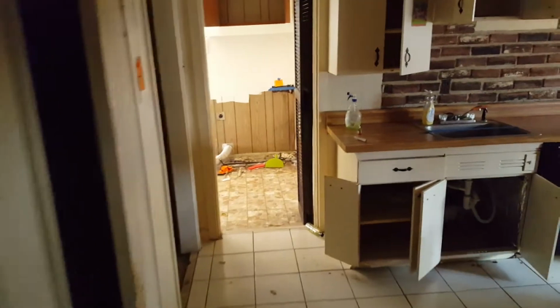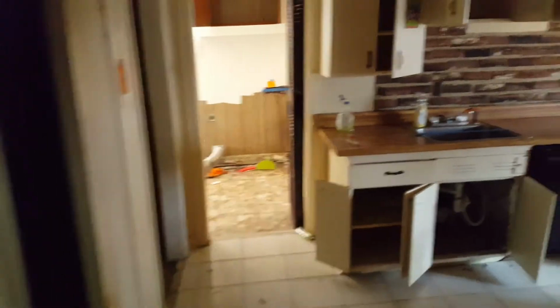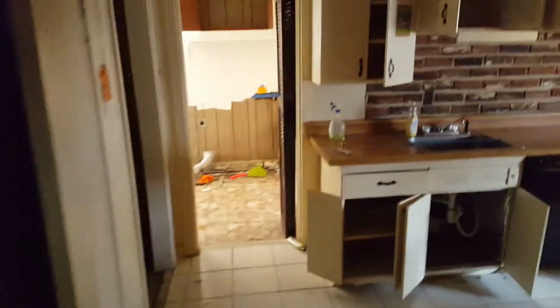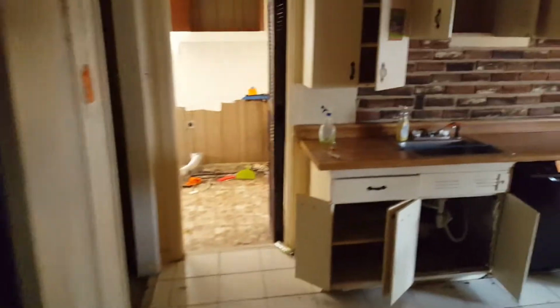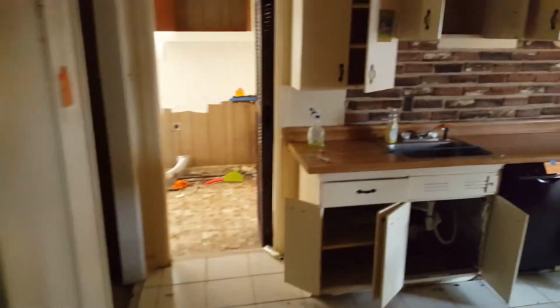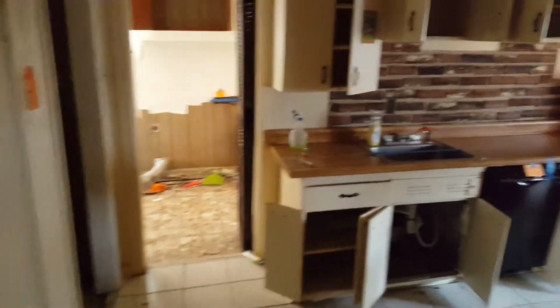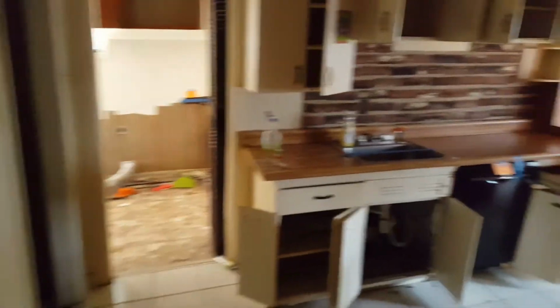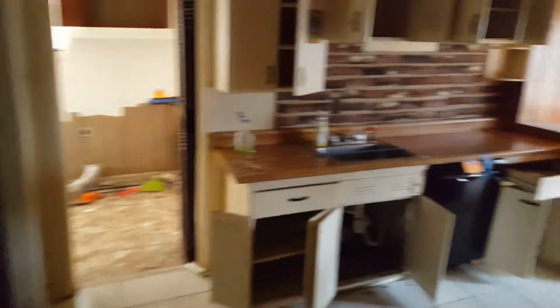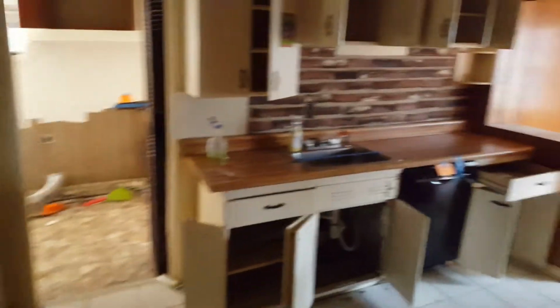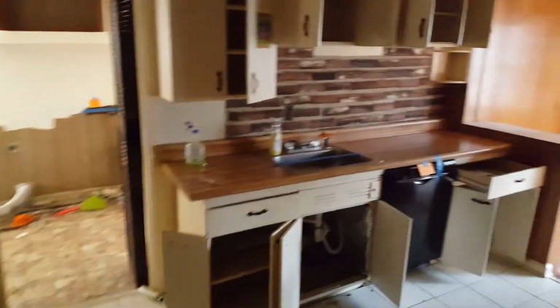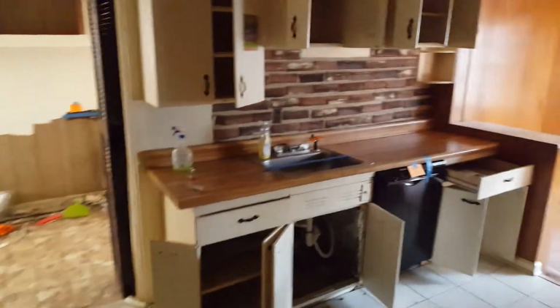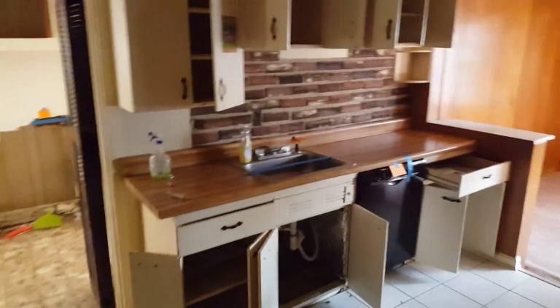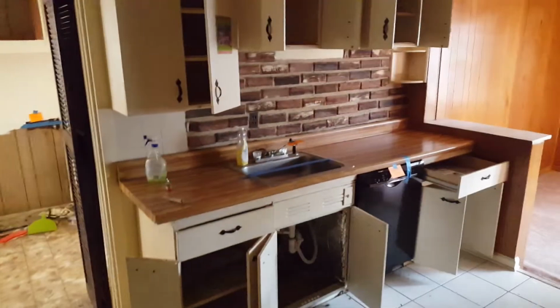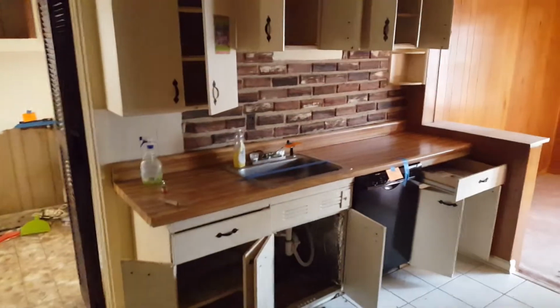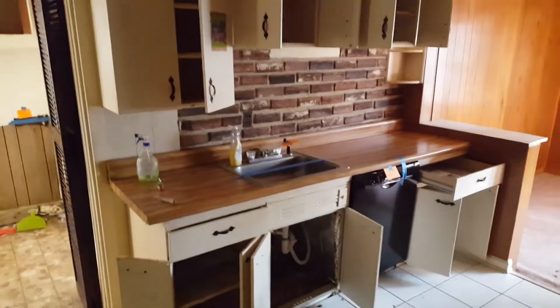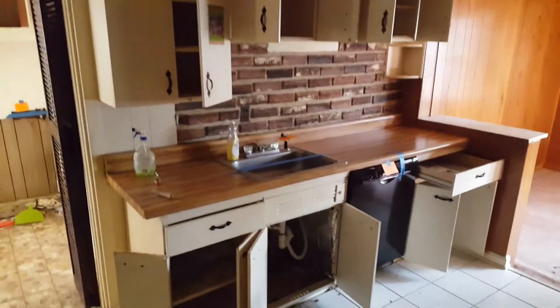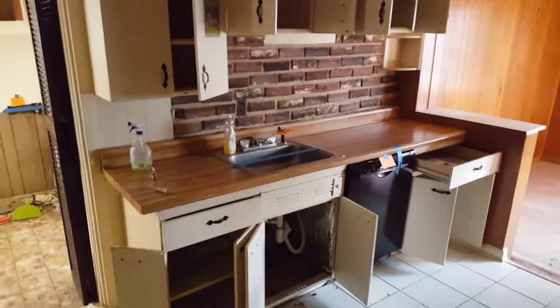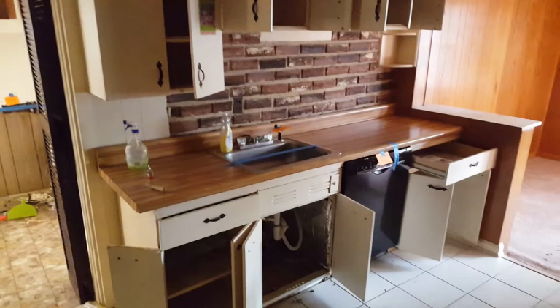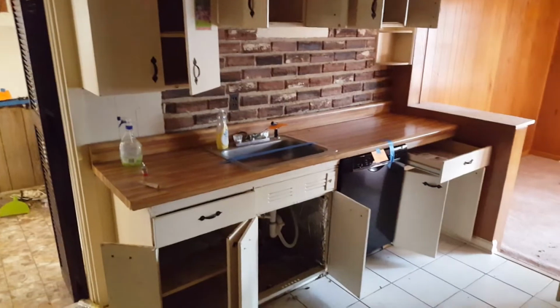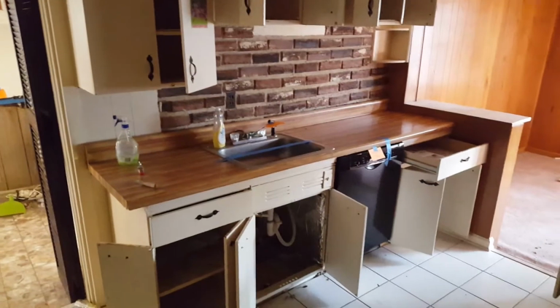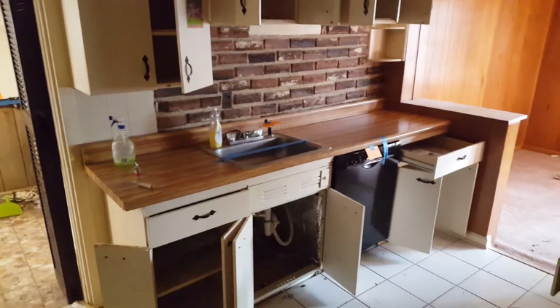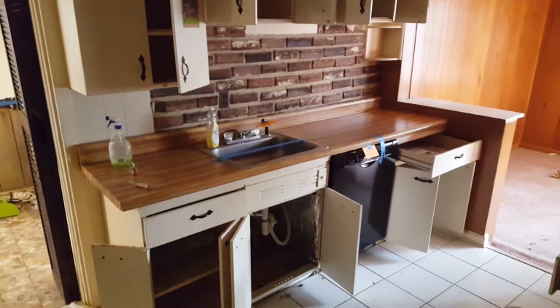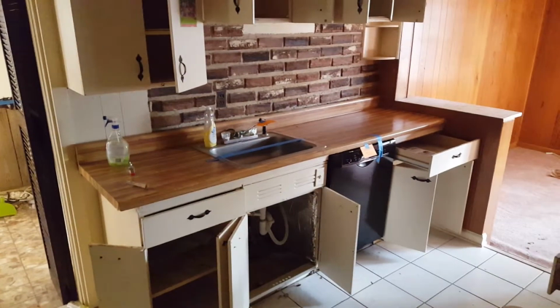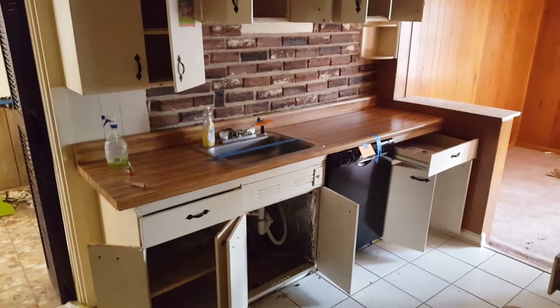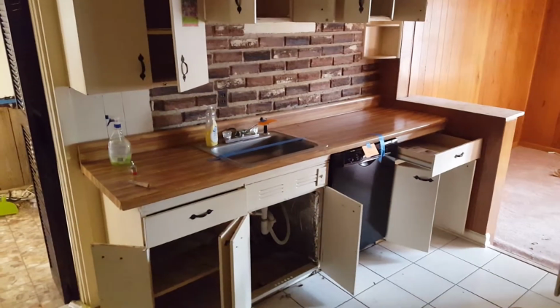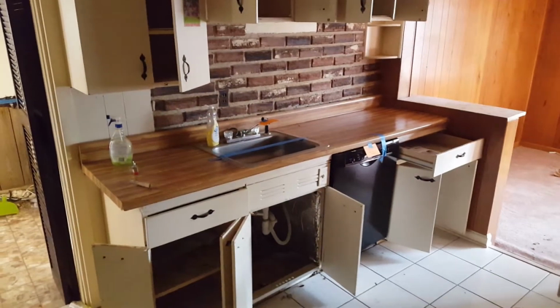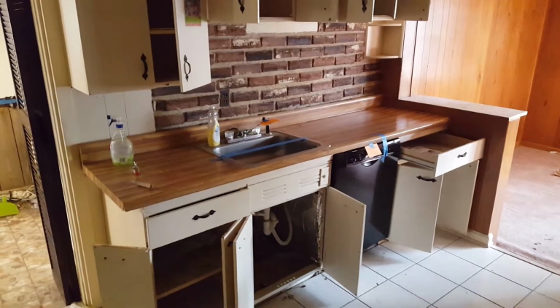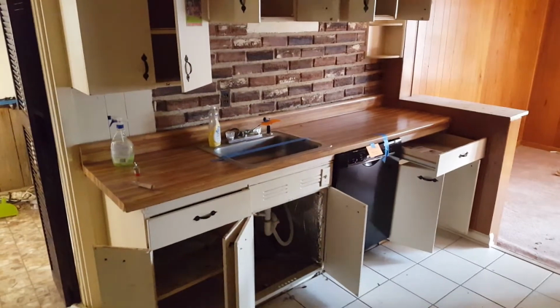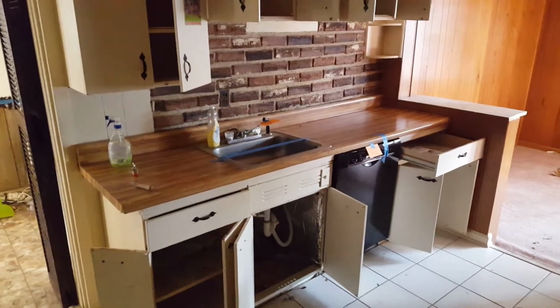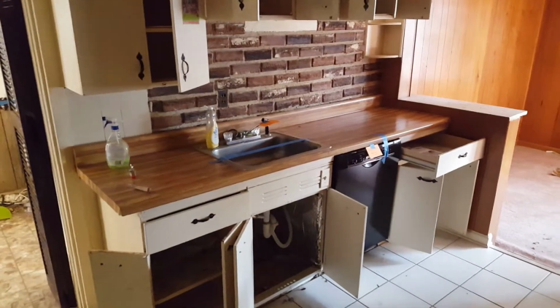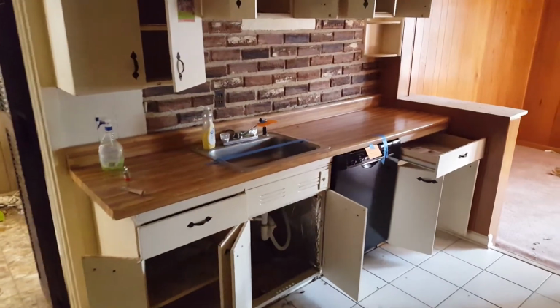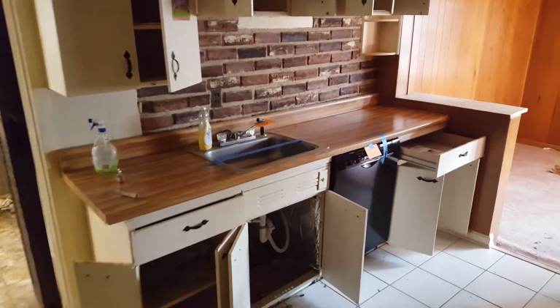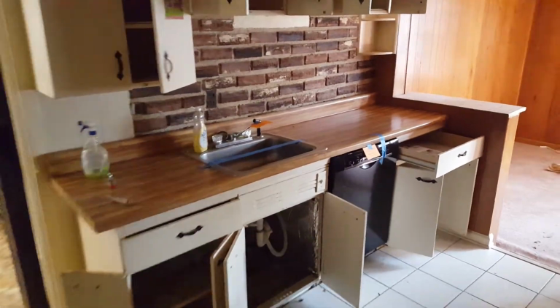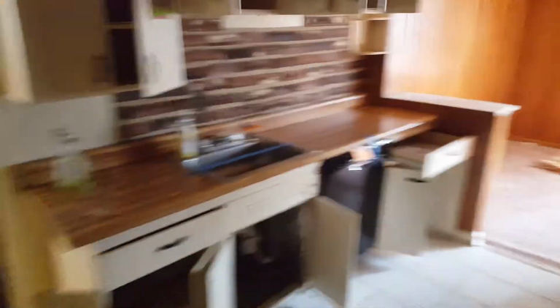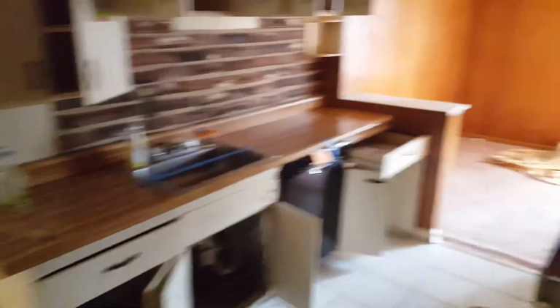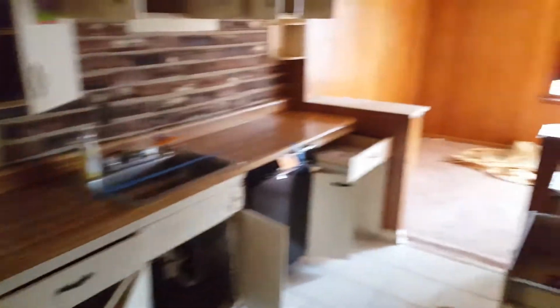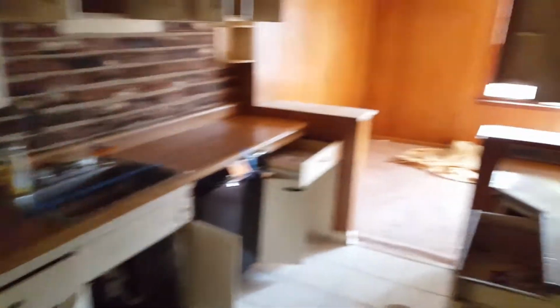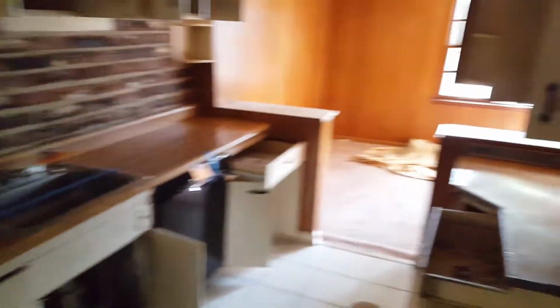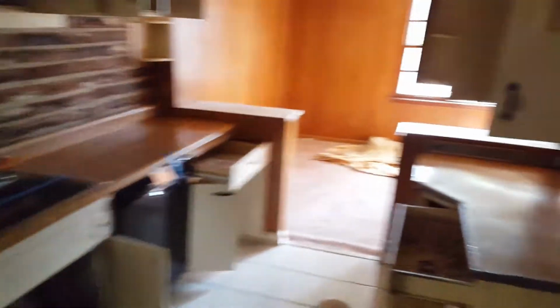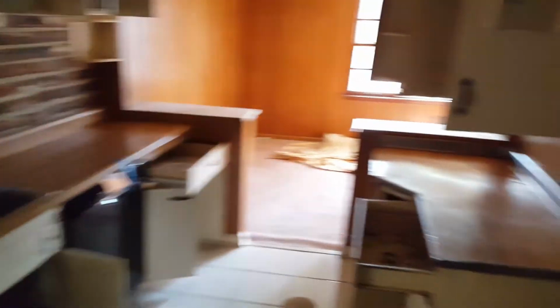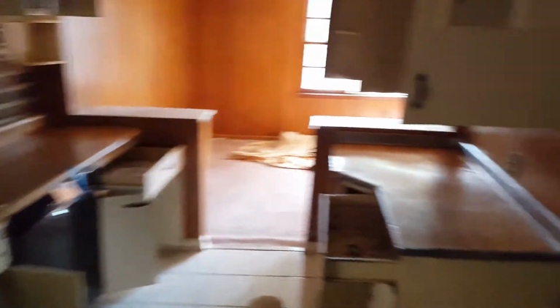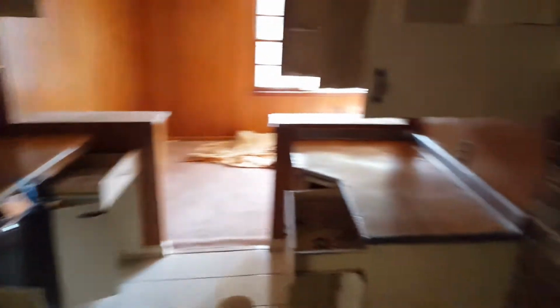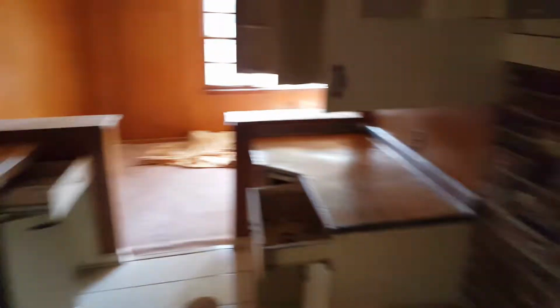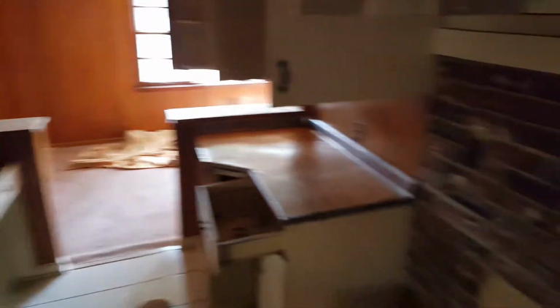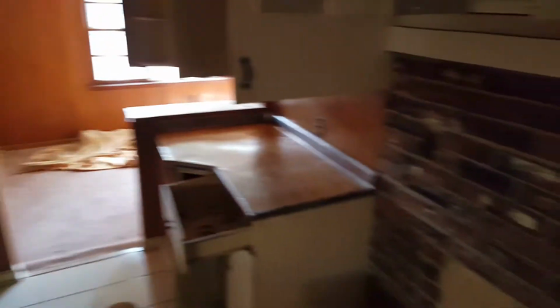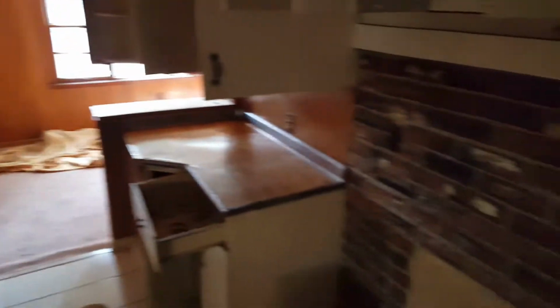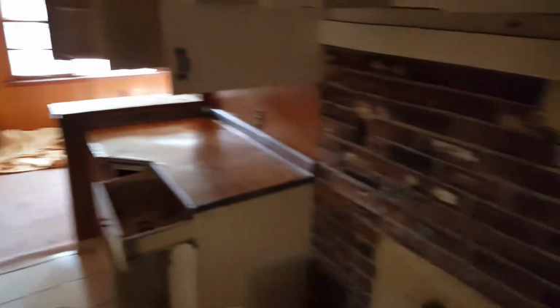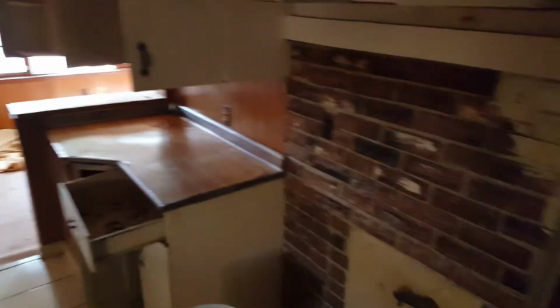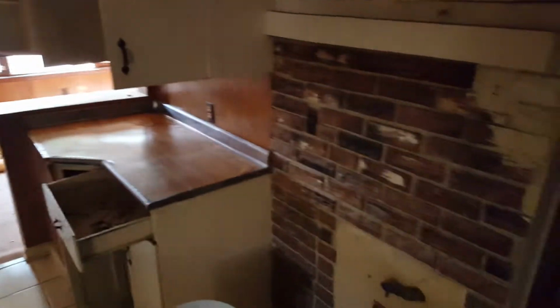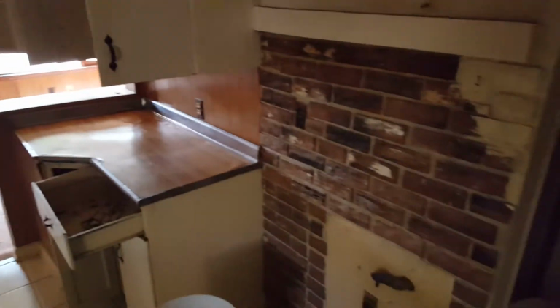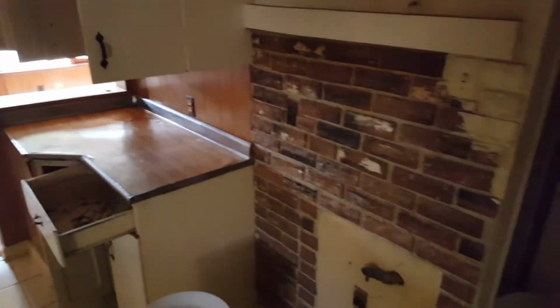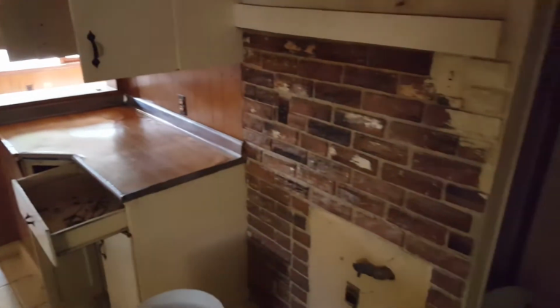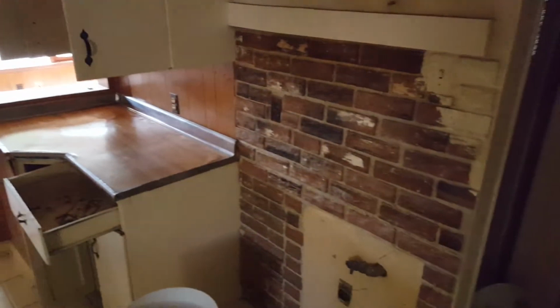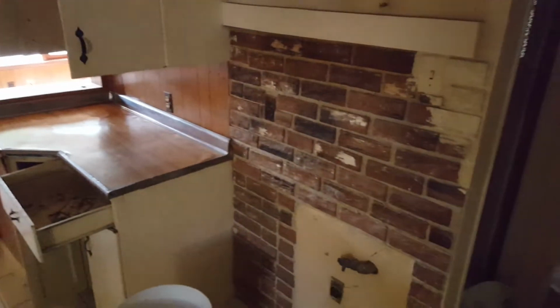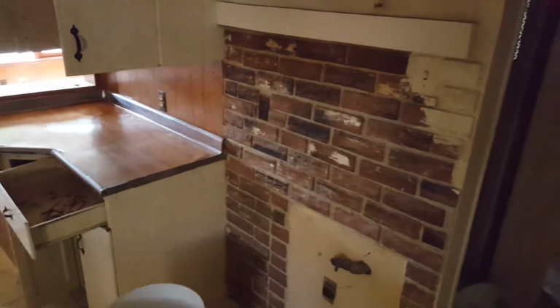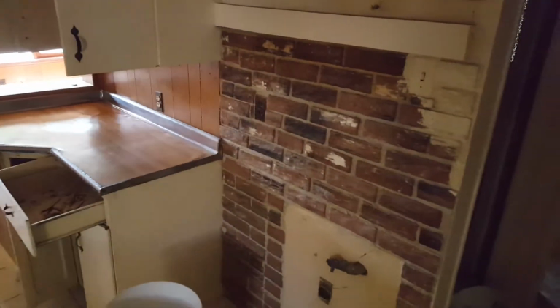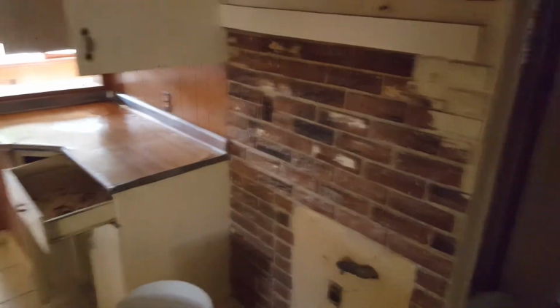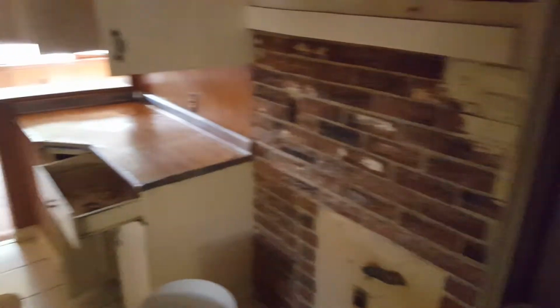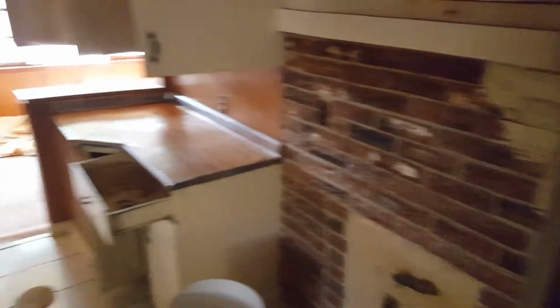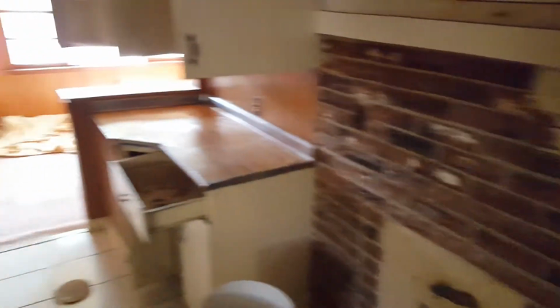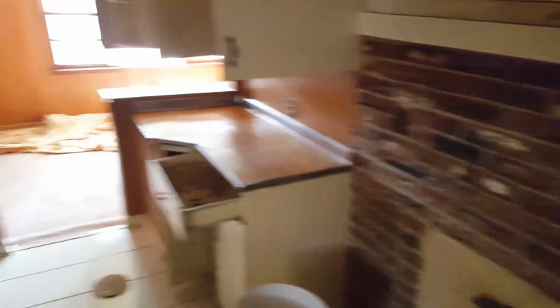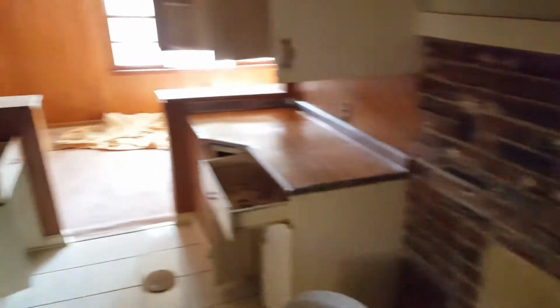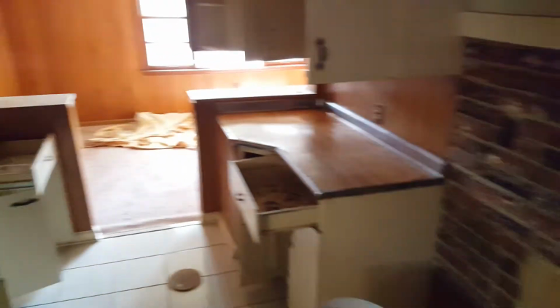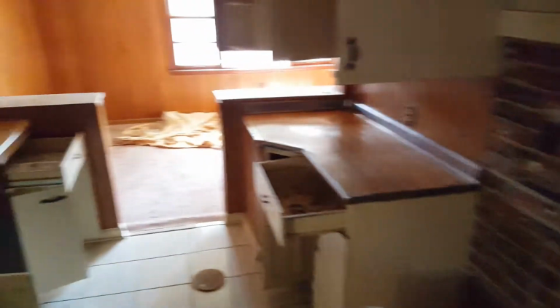That's a pantry right there. Dishwasher, sink. Refrigerator would go right there.